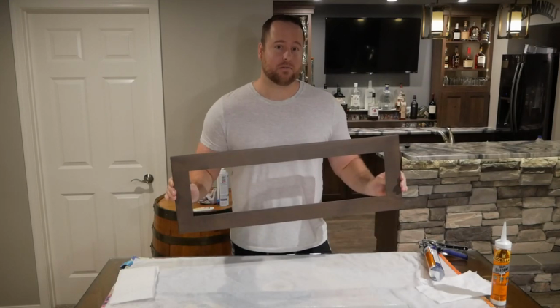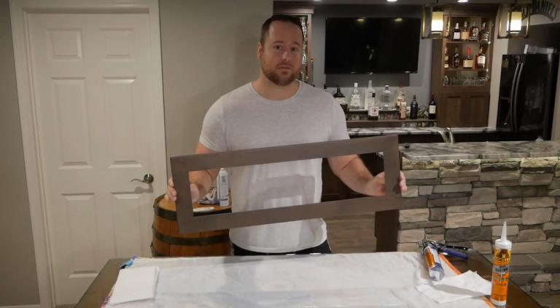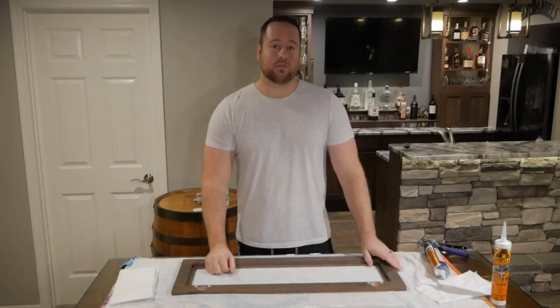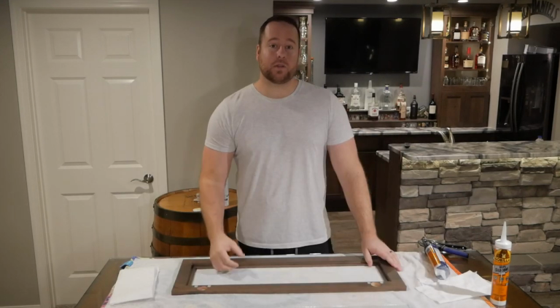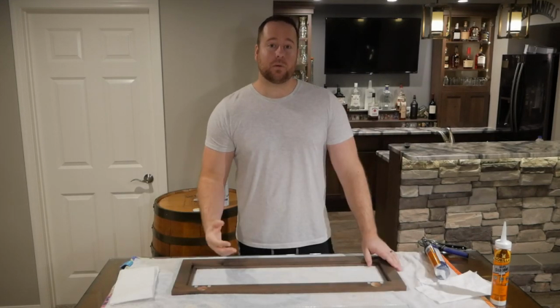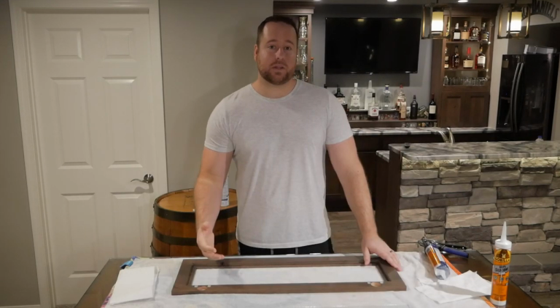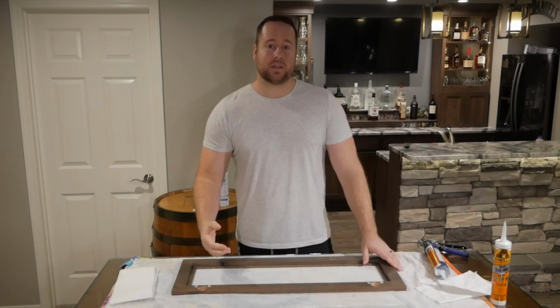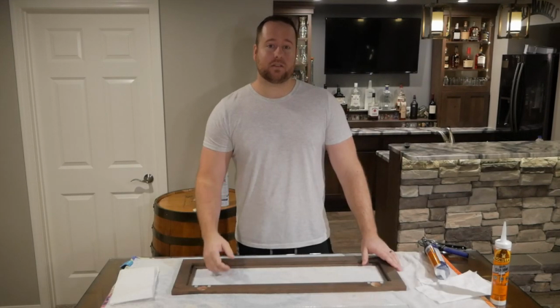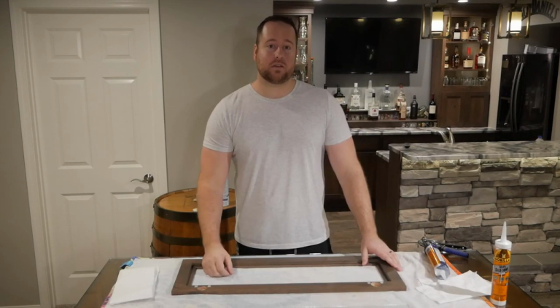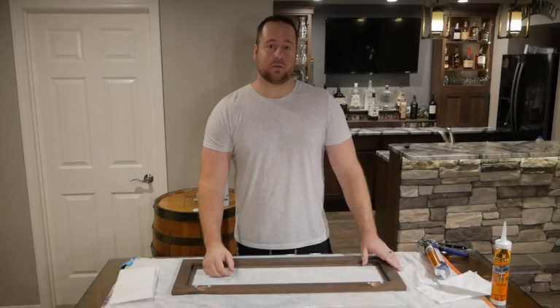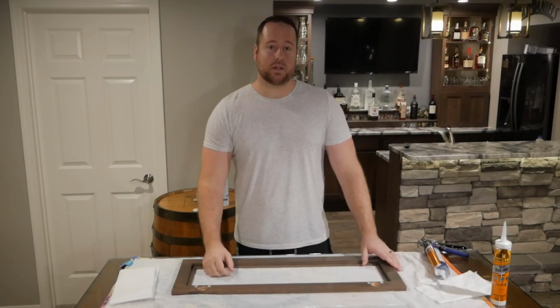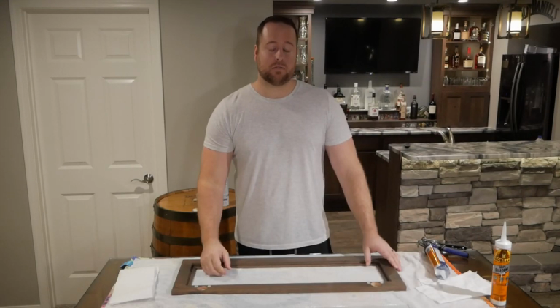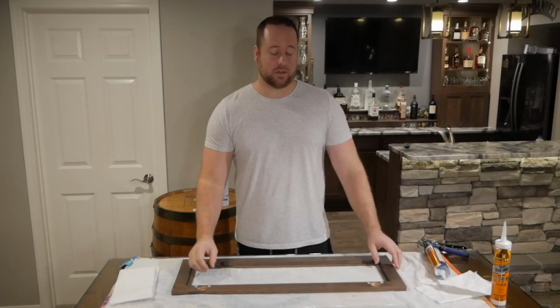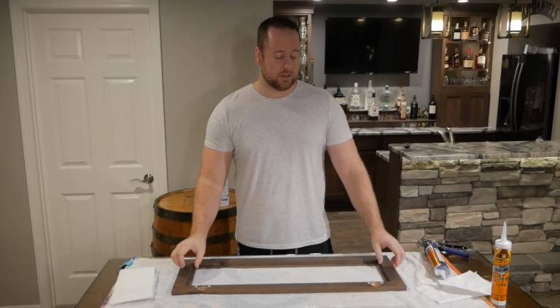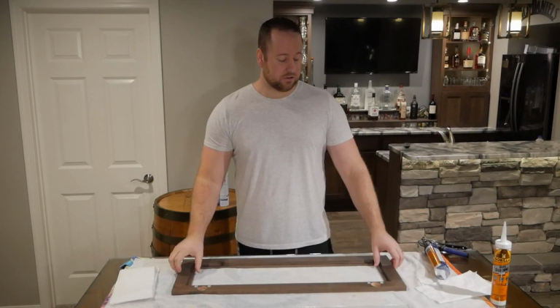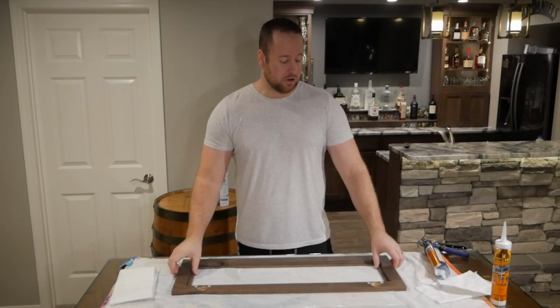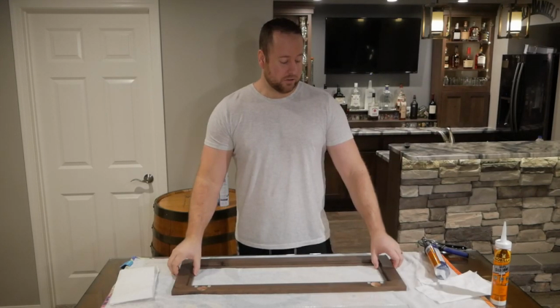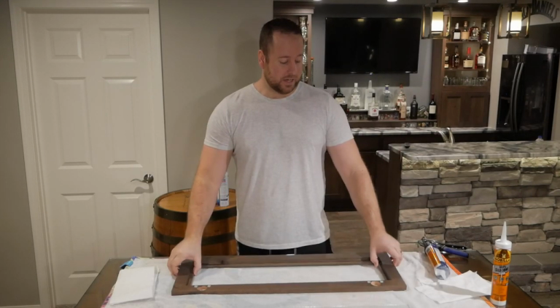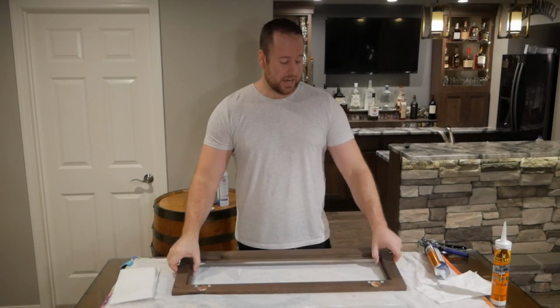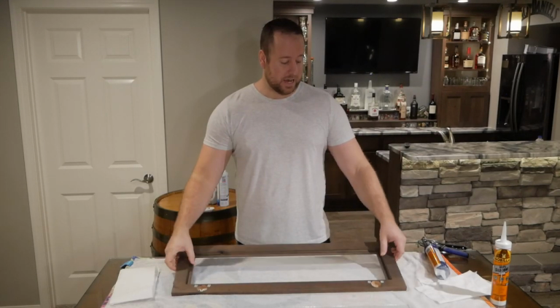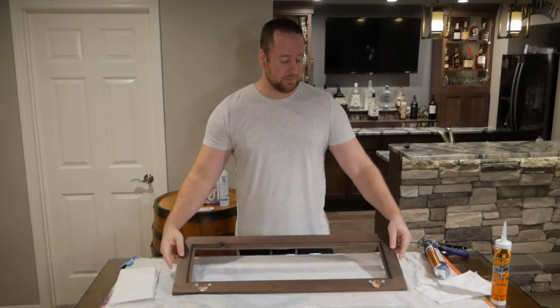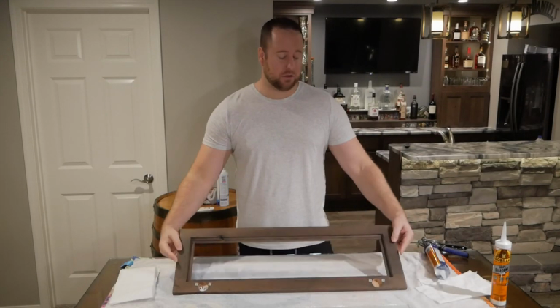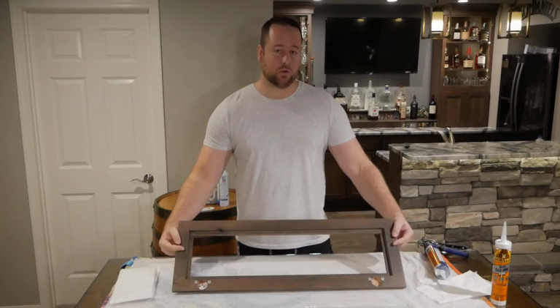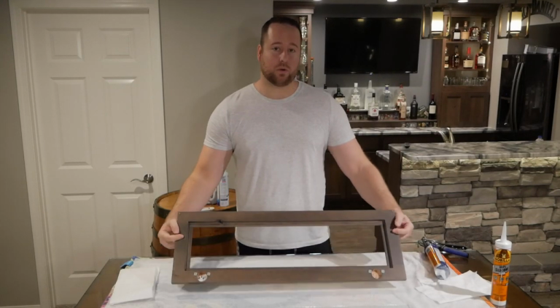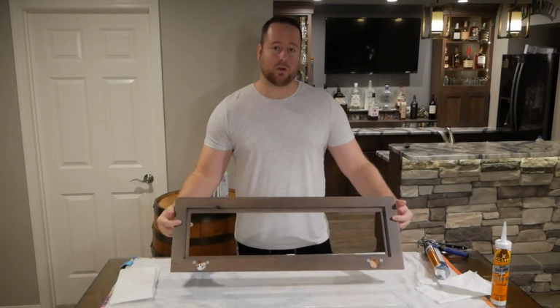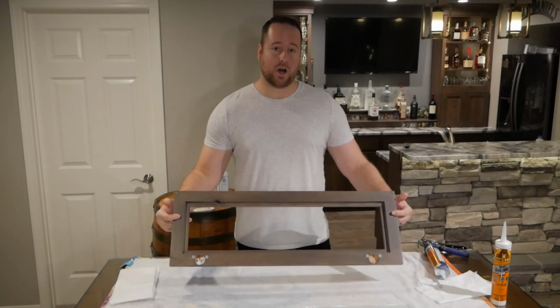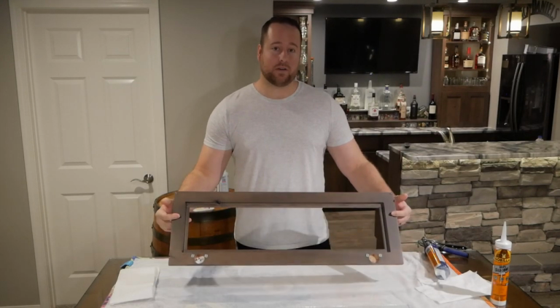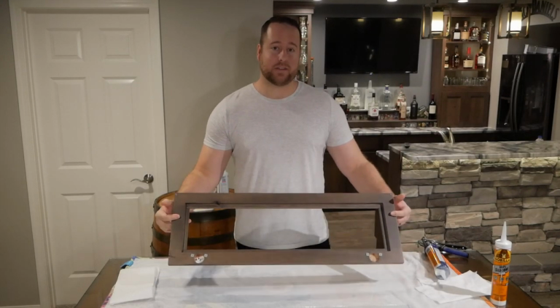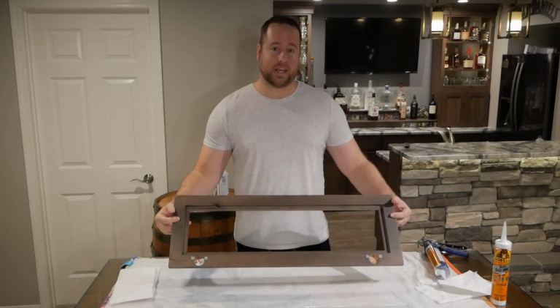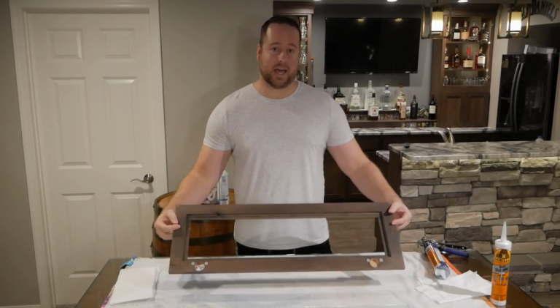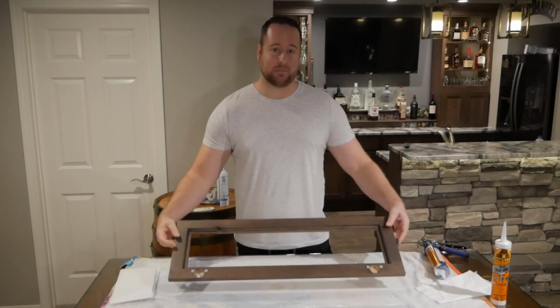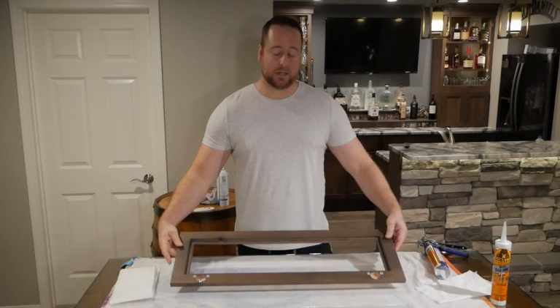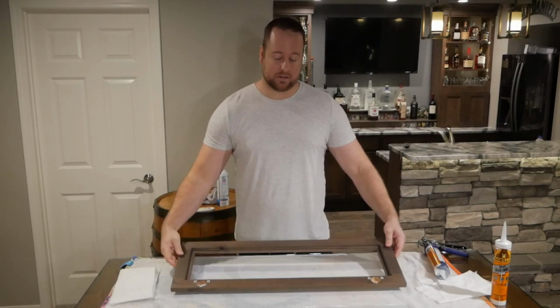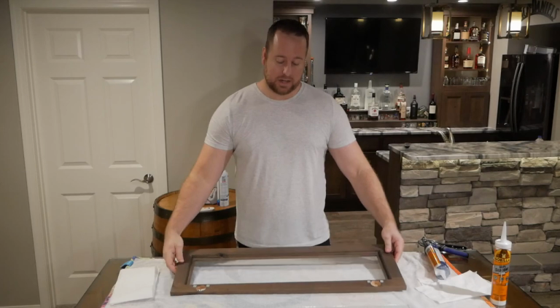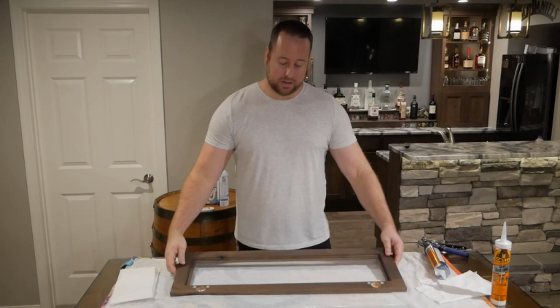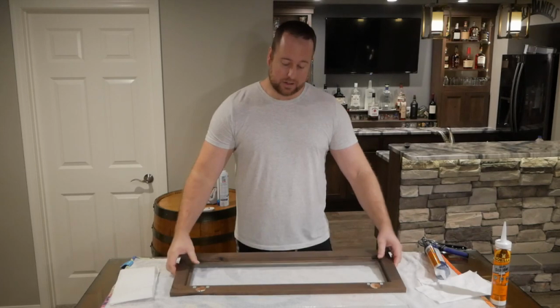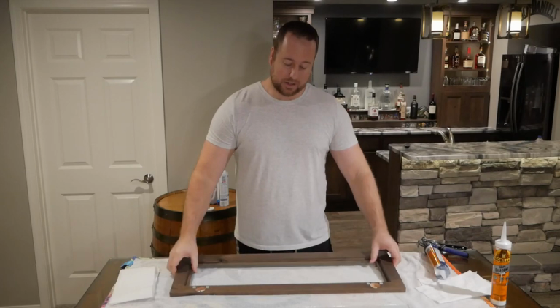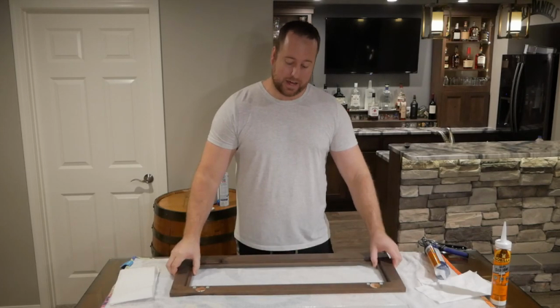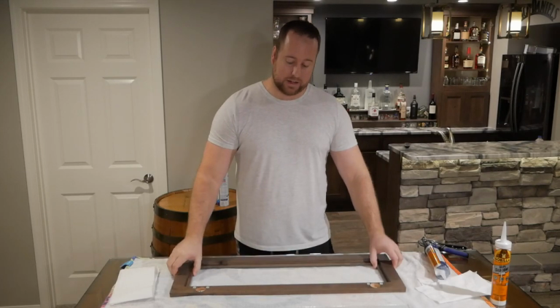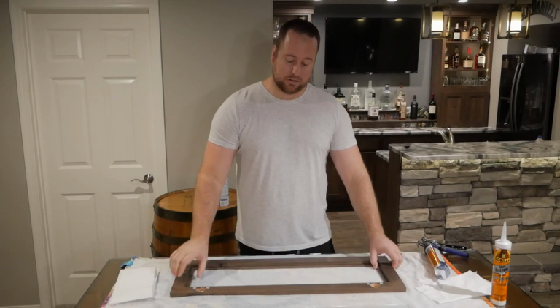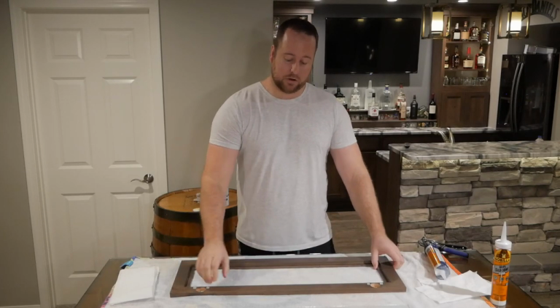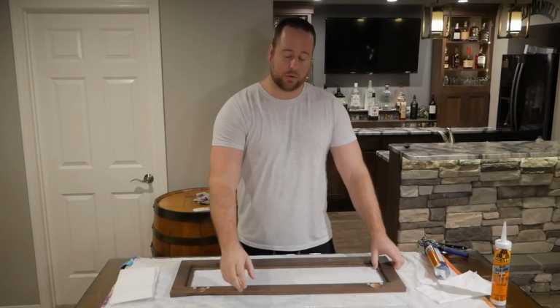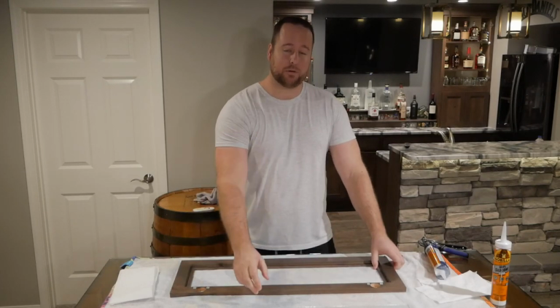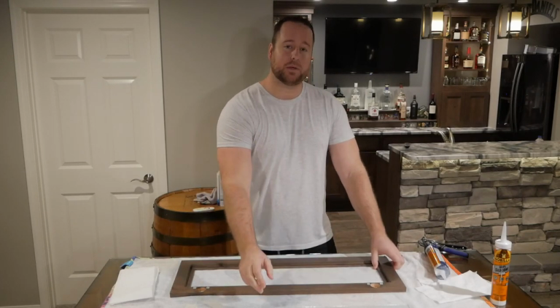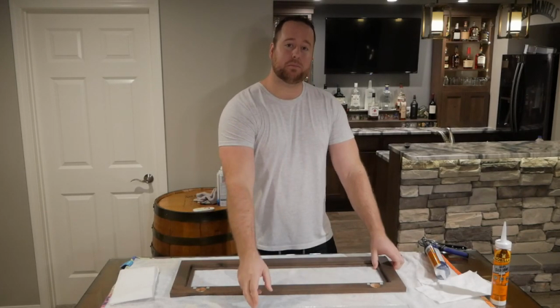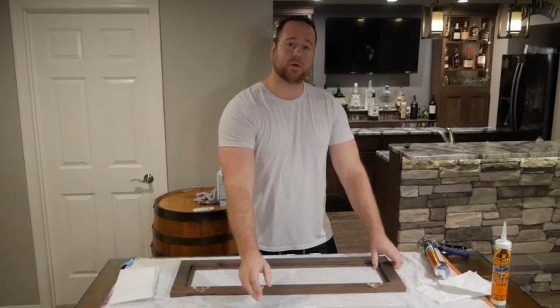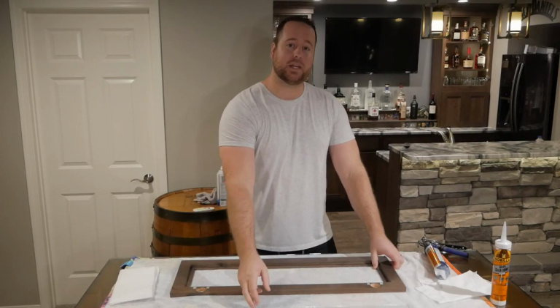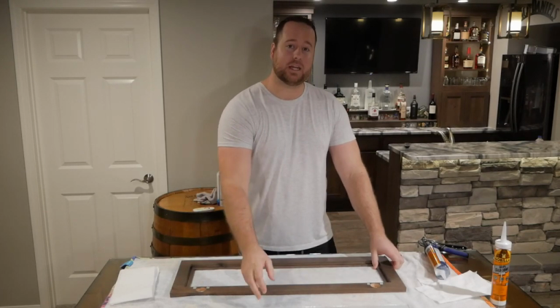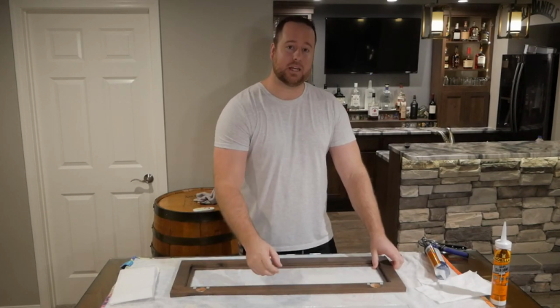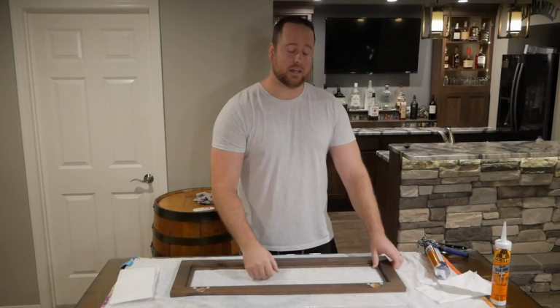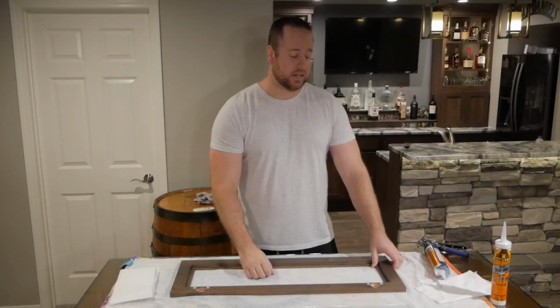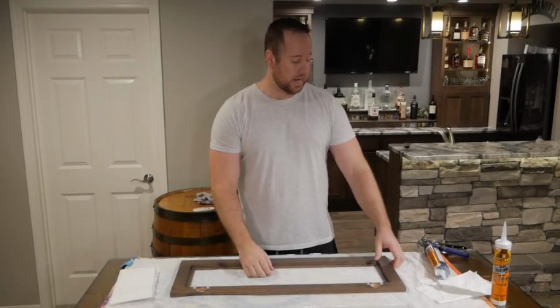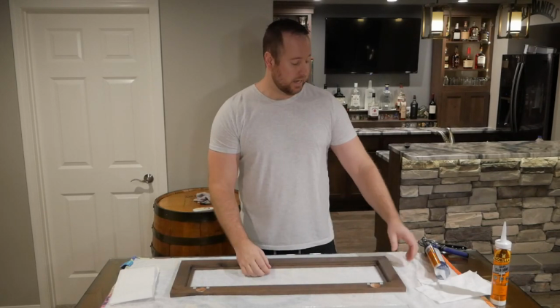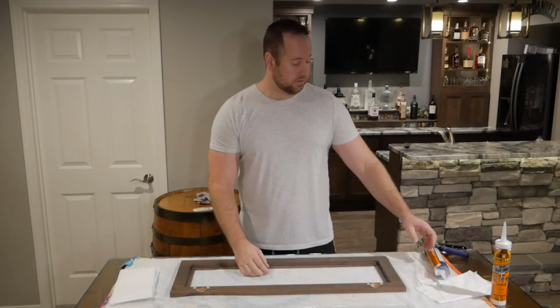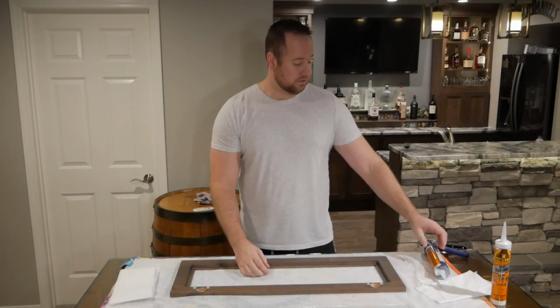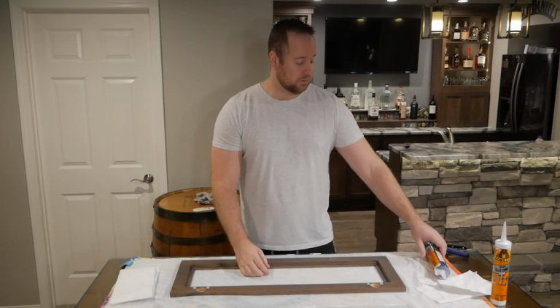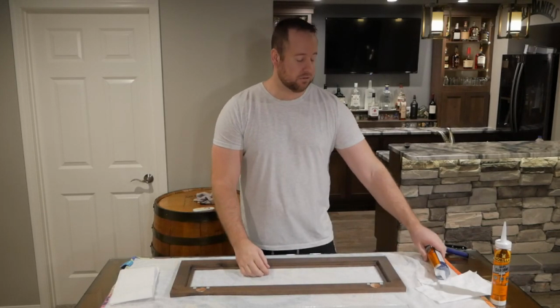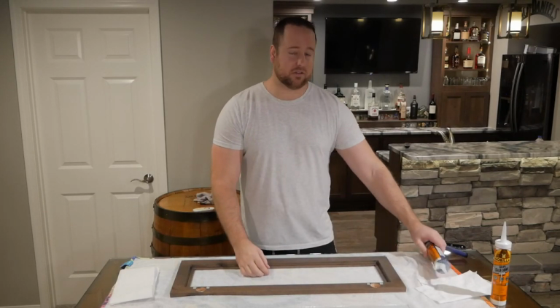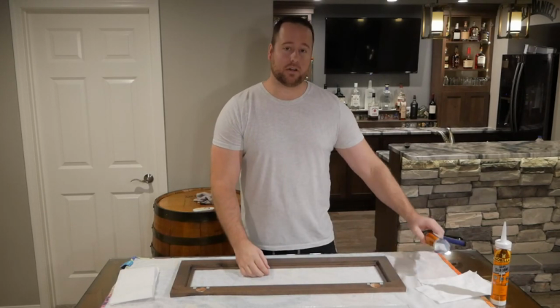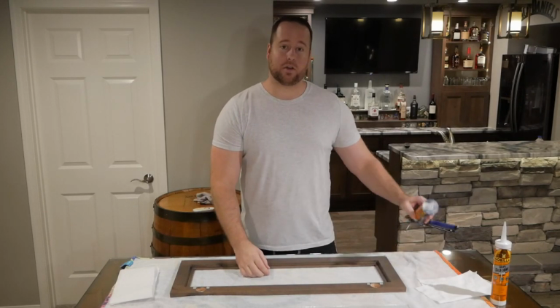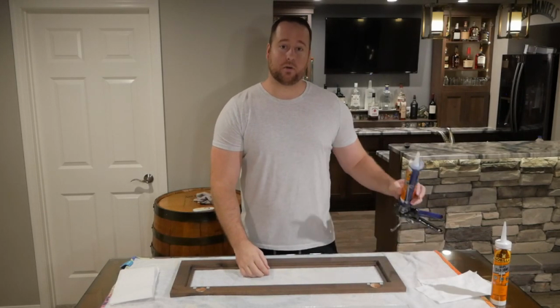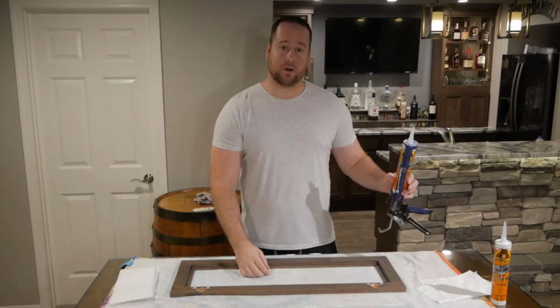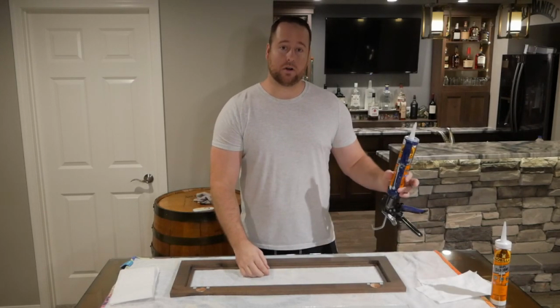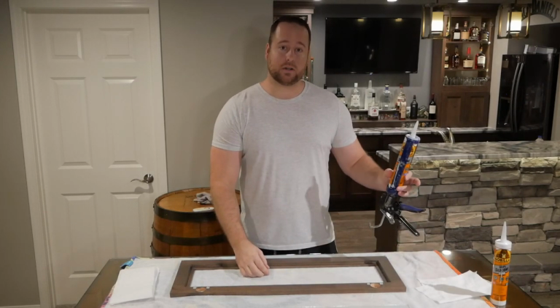The only things that you'll need for this are the cabinet door off the cabinet, the glass you're going to be putting in, and some silicone caulk.